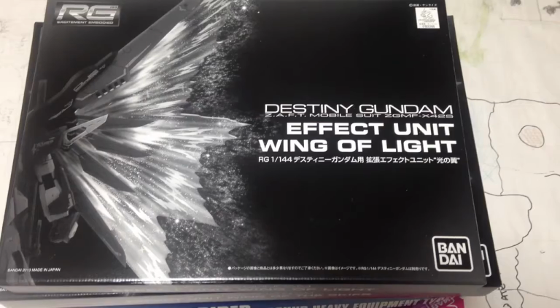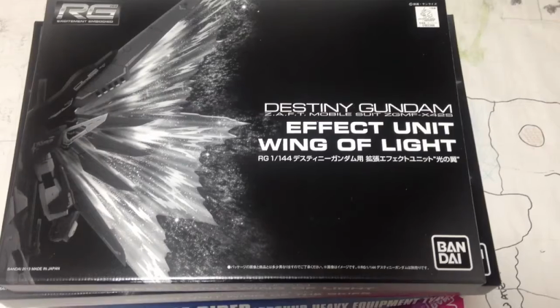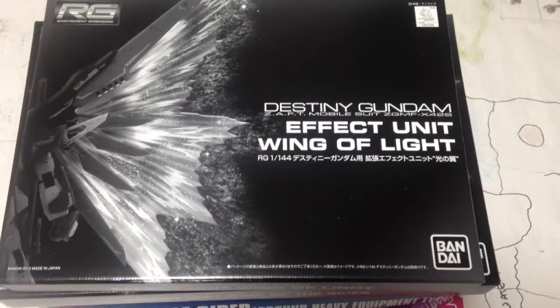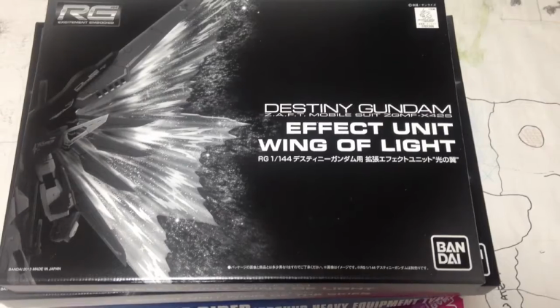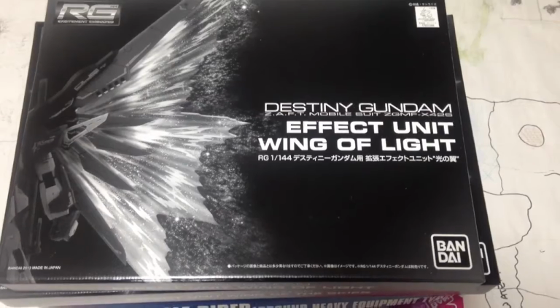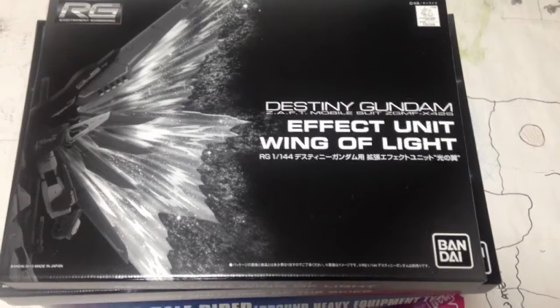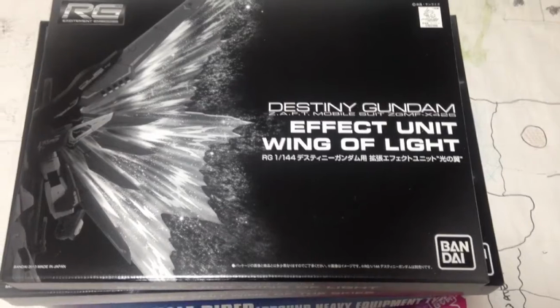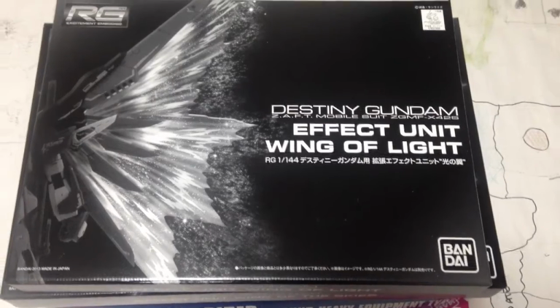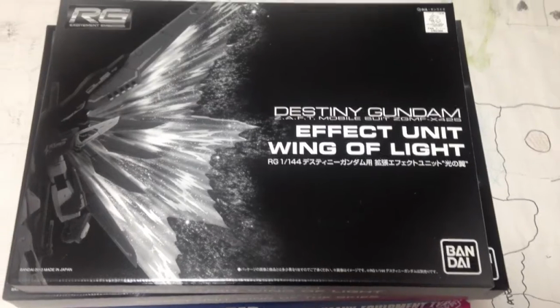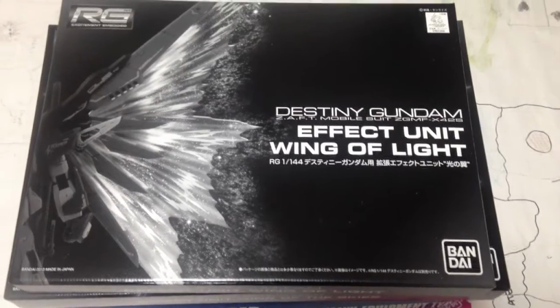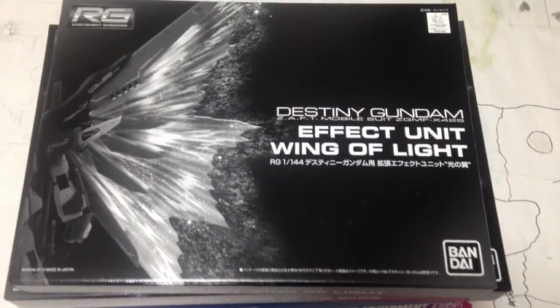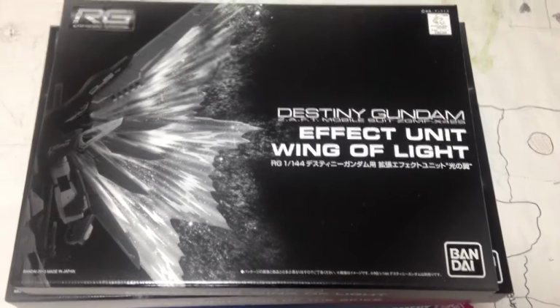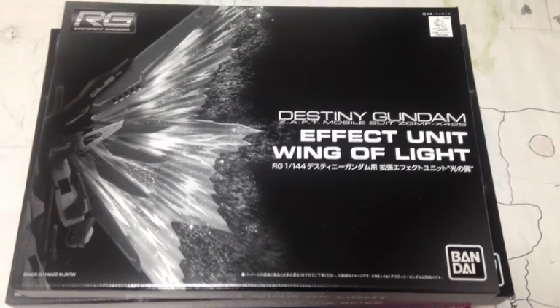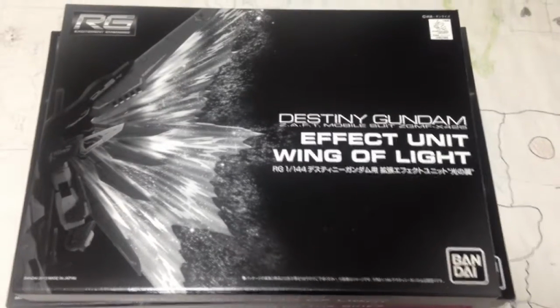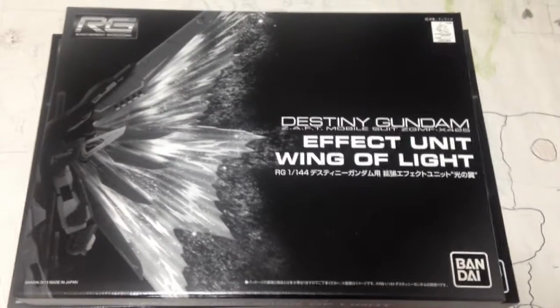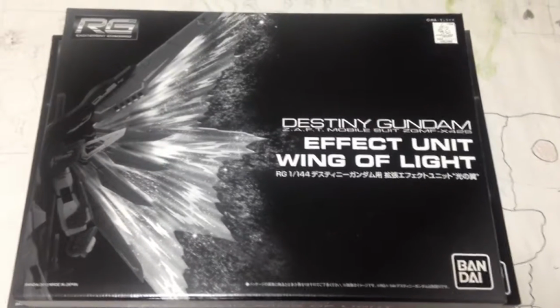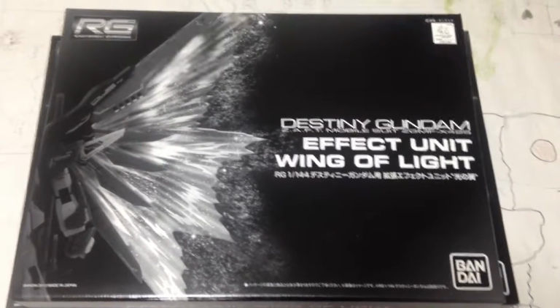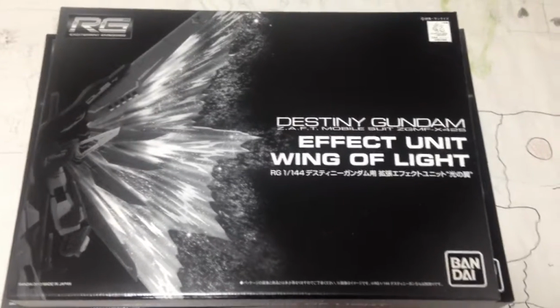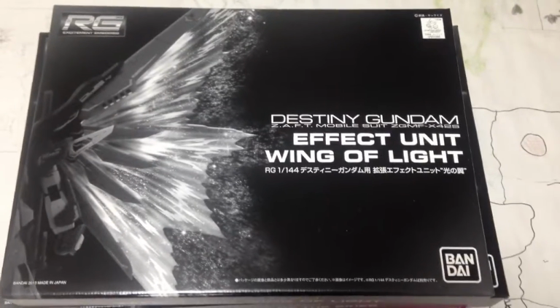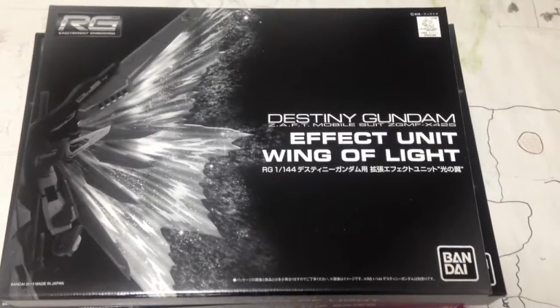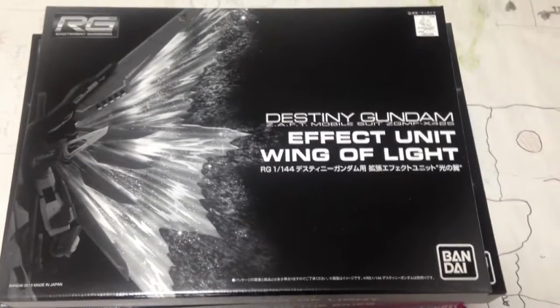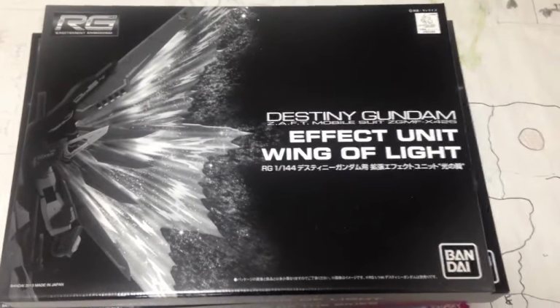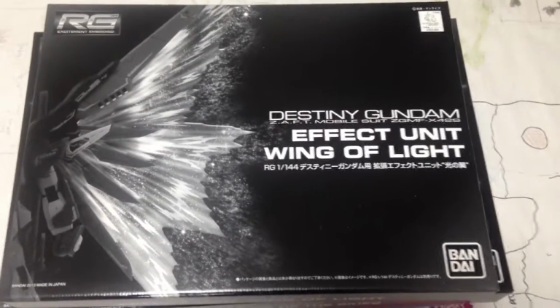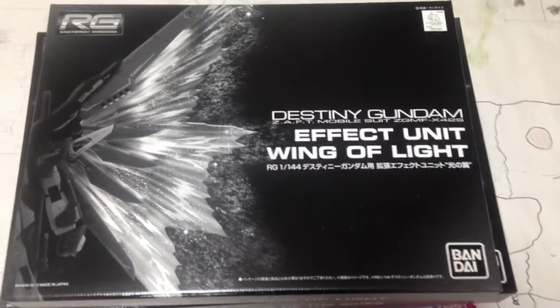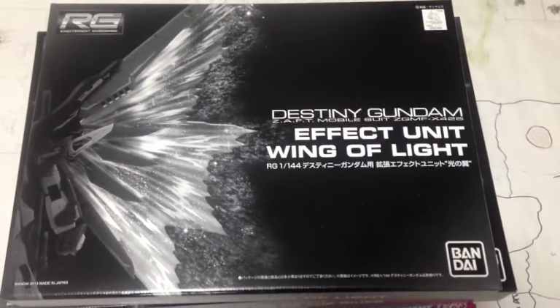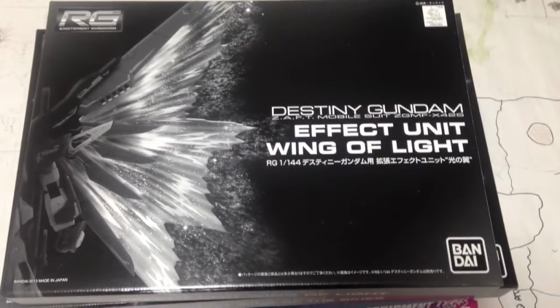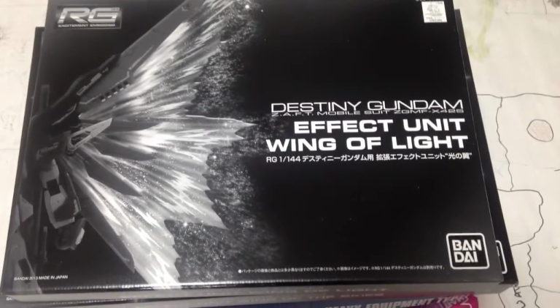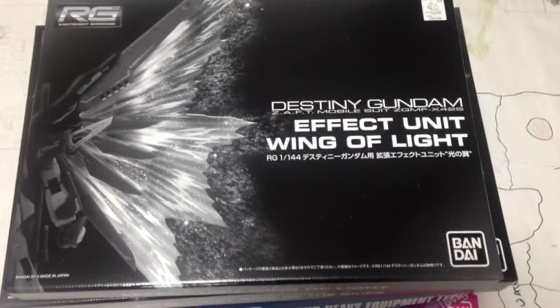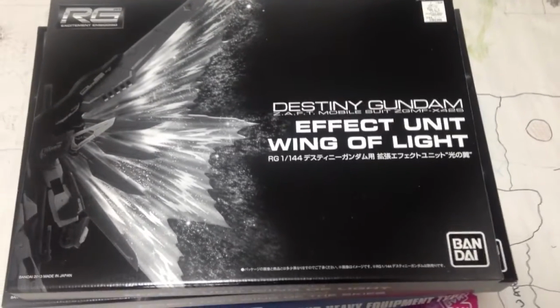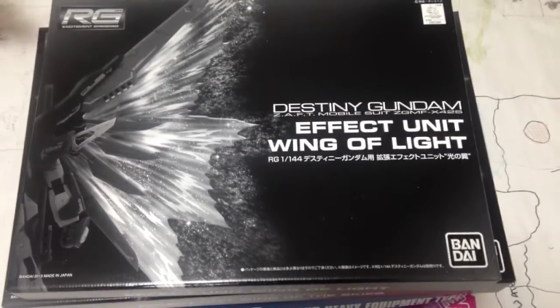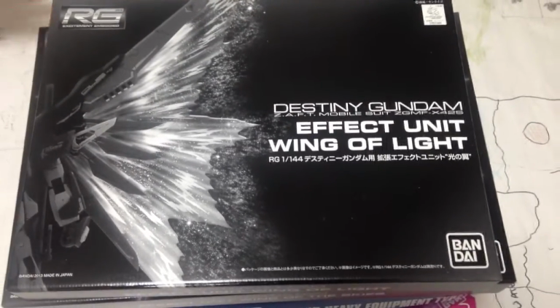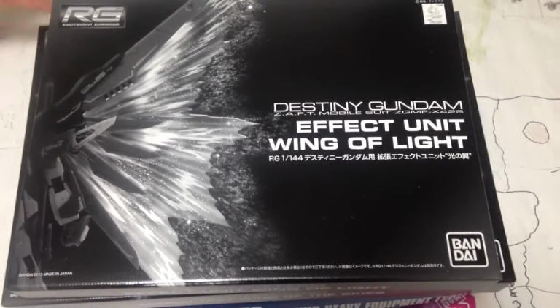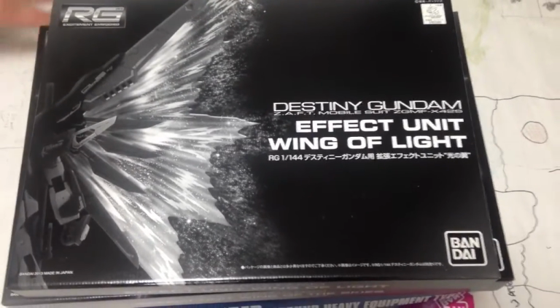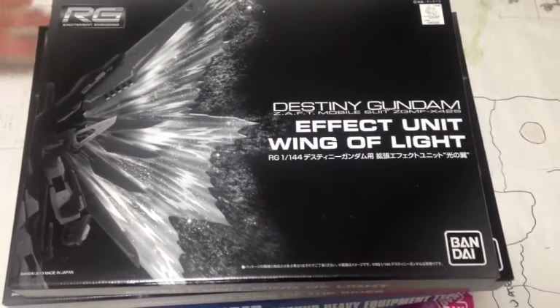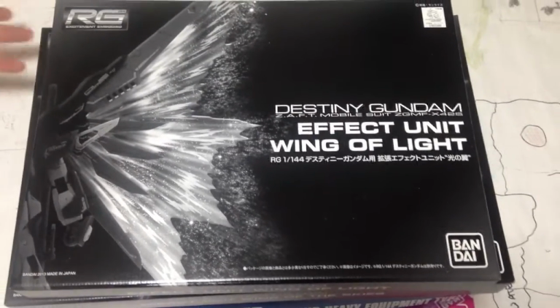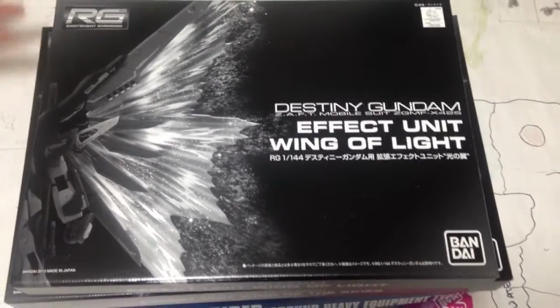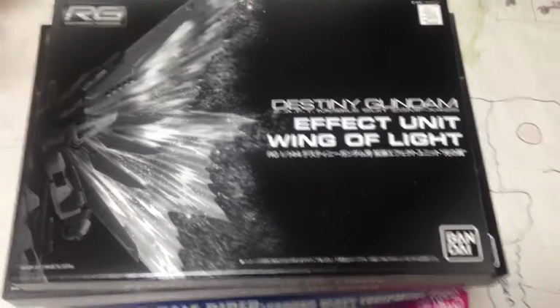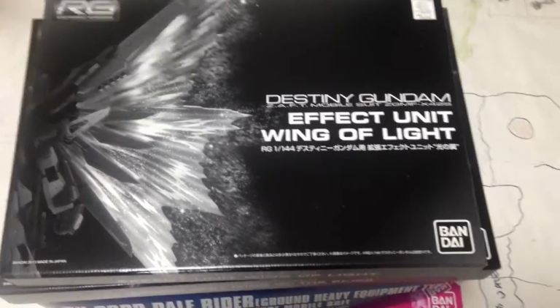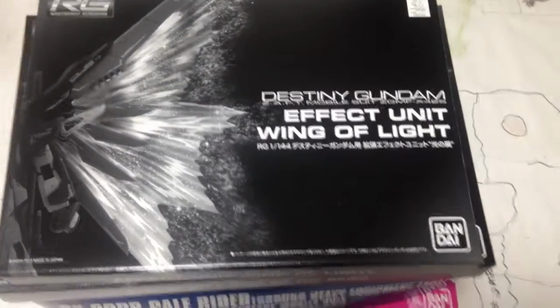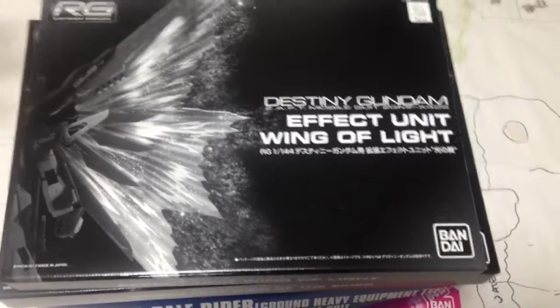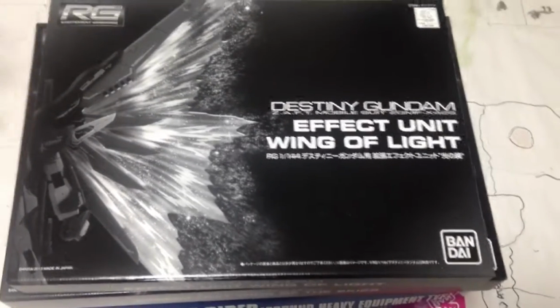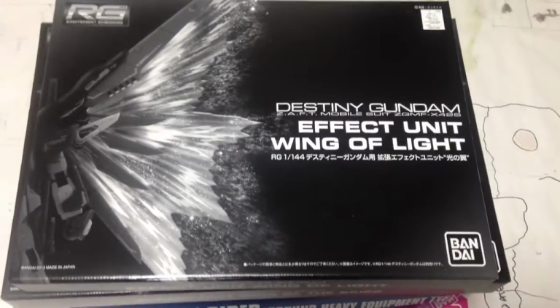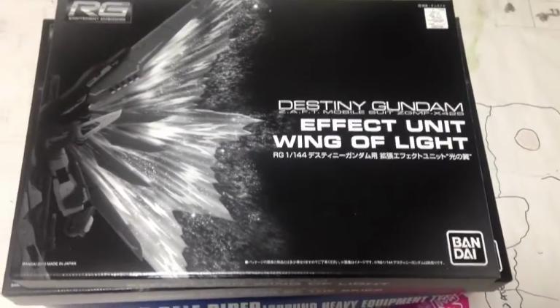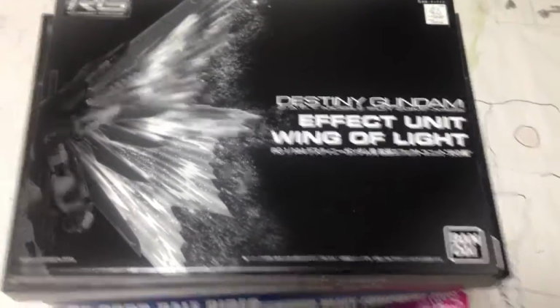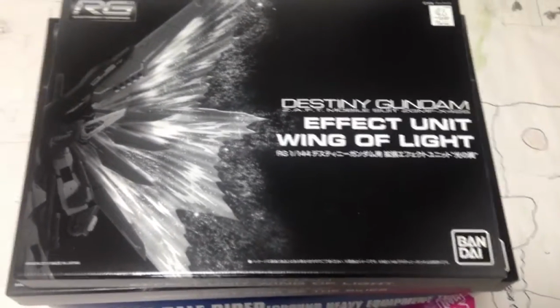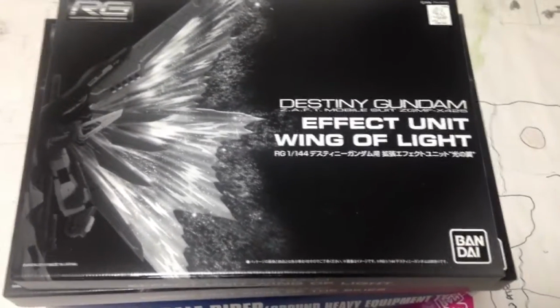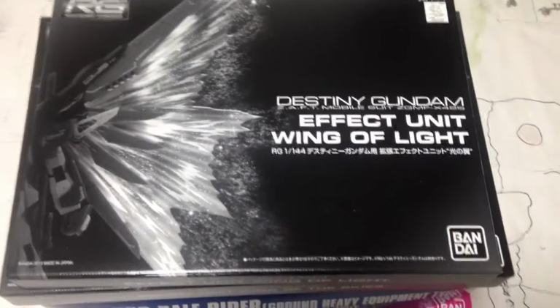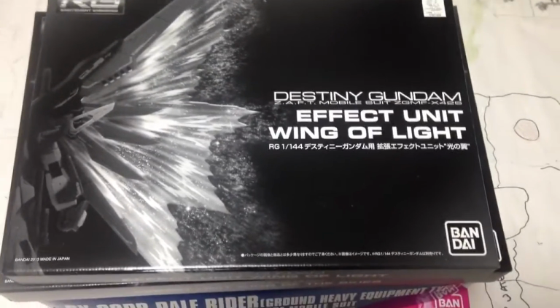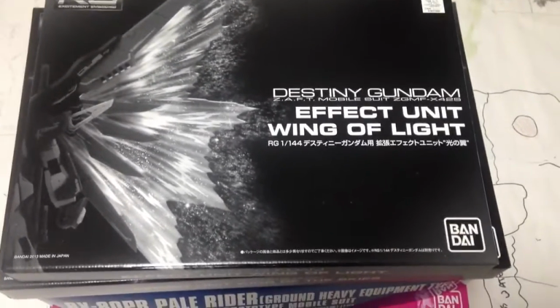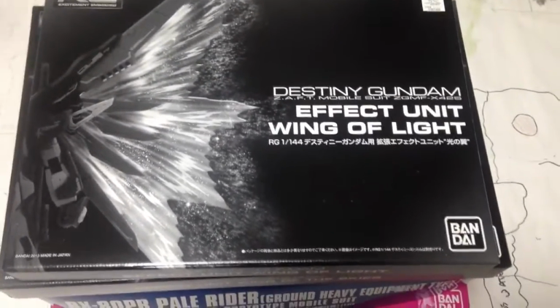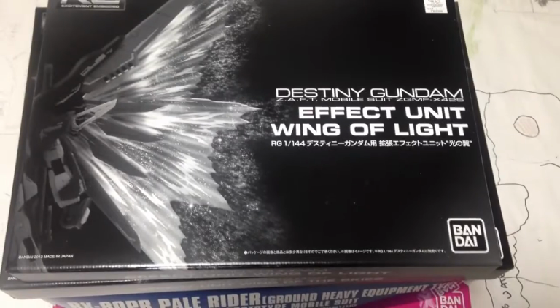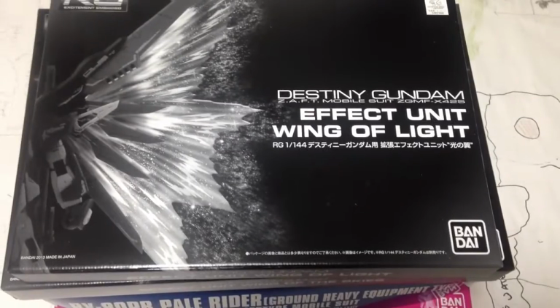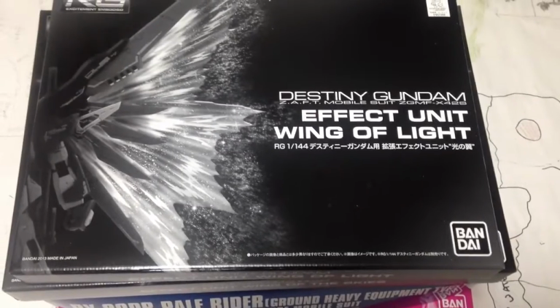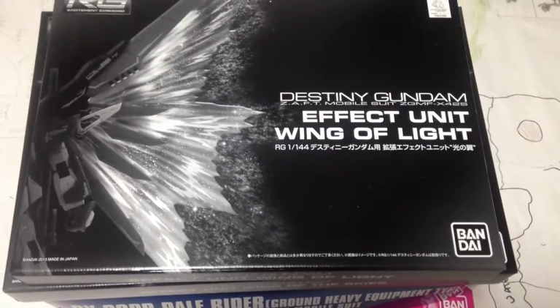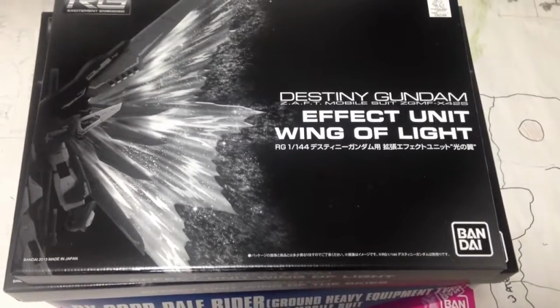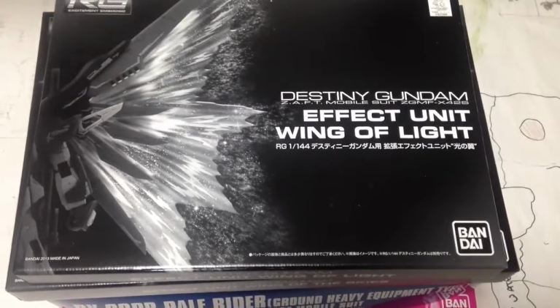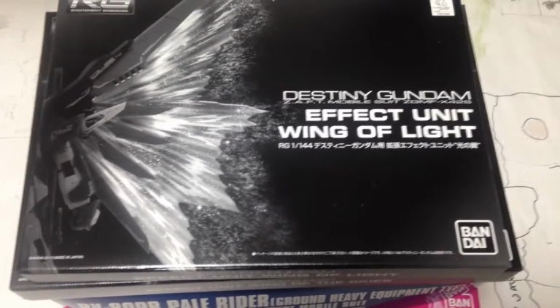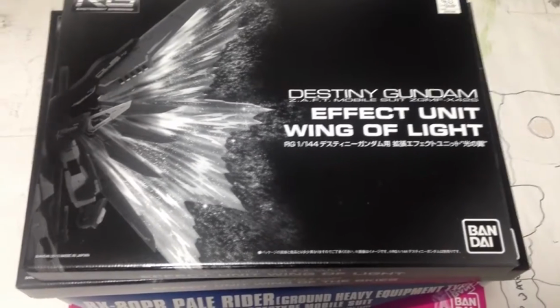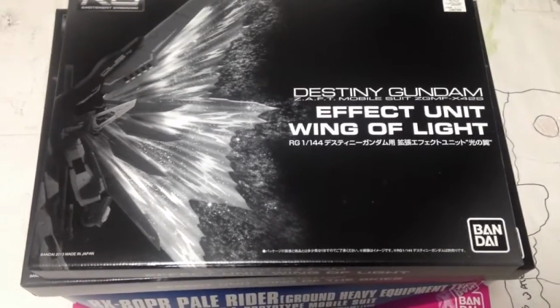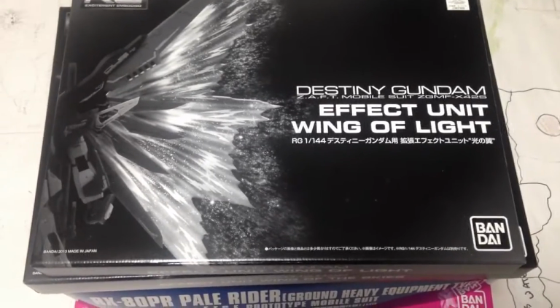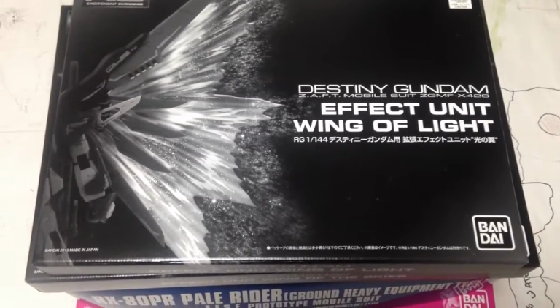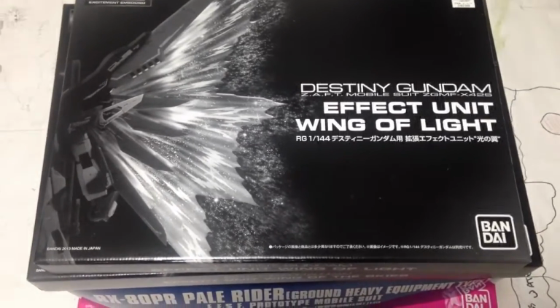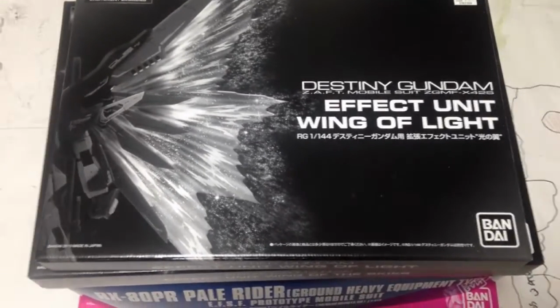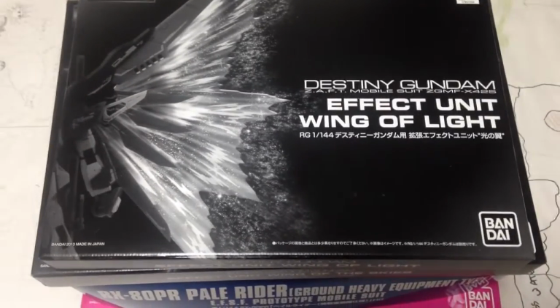Mina-san, Konichiwa. This is David and Mina, and today we are doing a little loot haul slash unboxing for a few things.